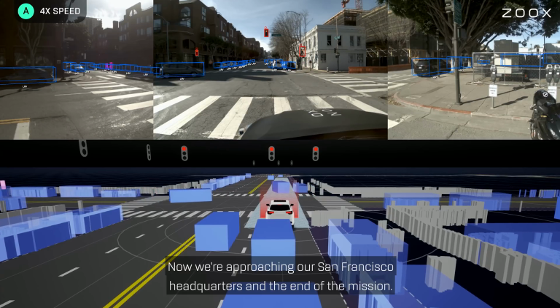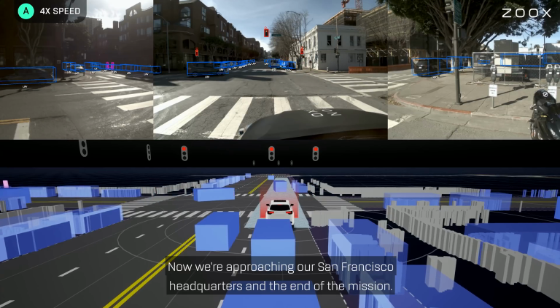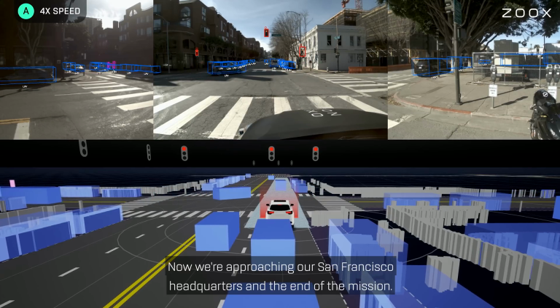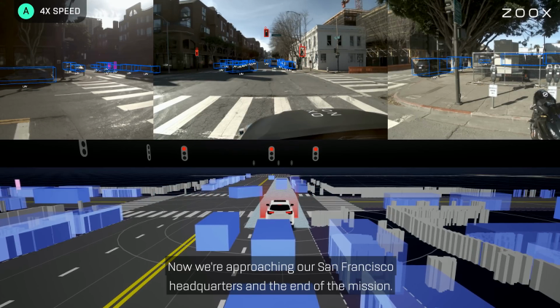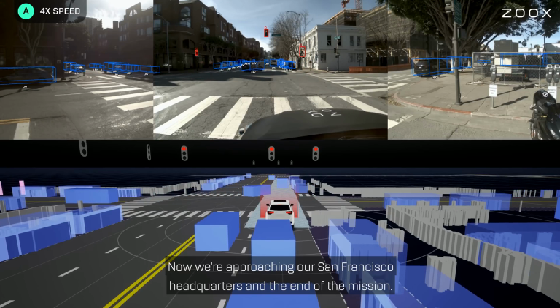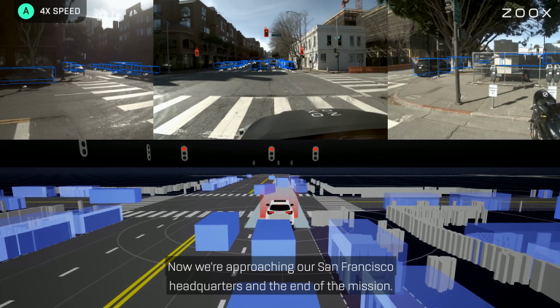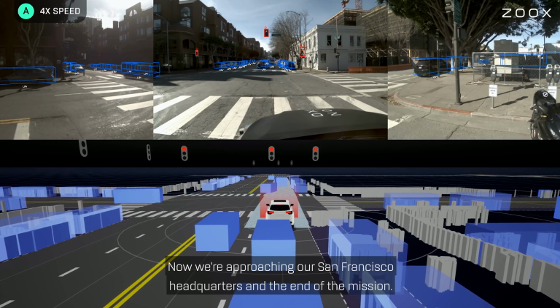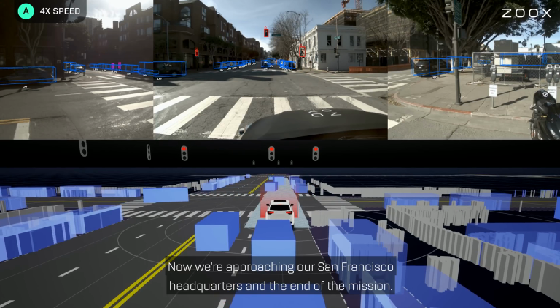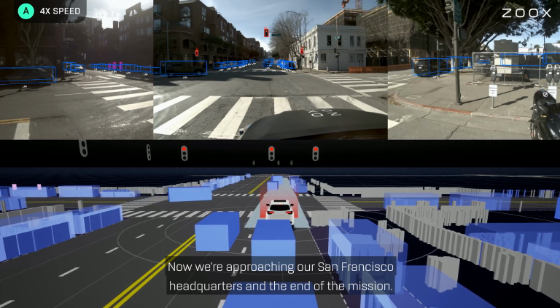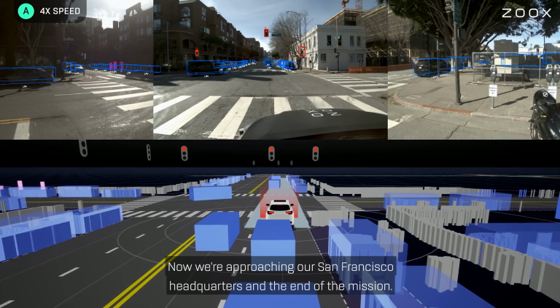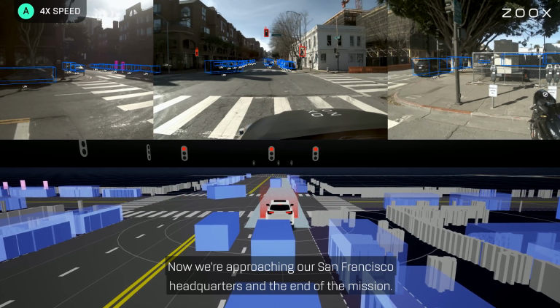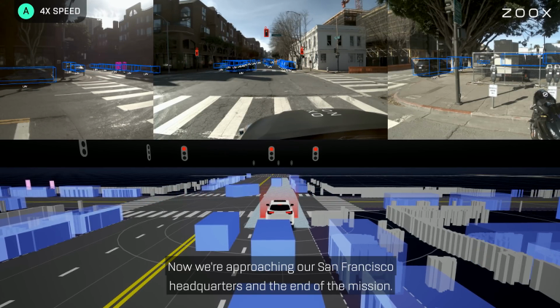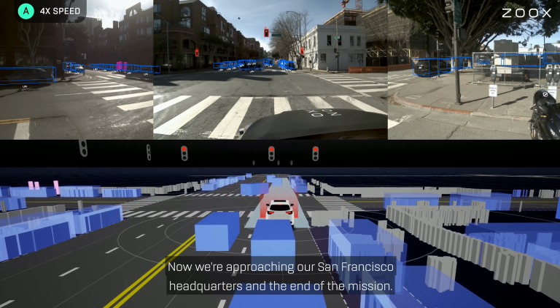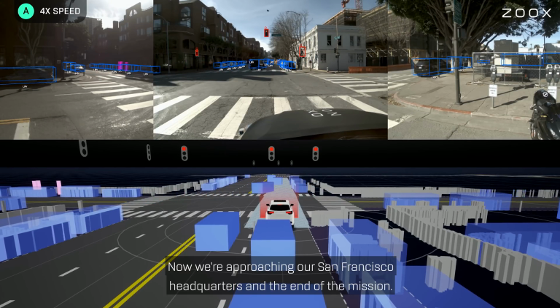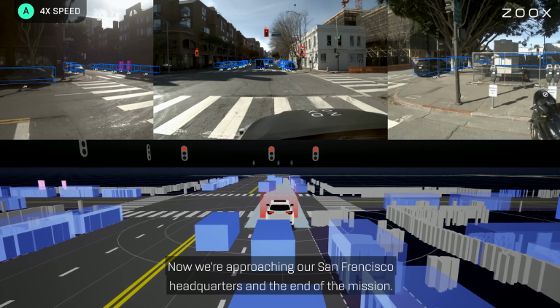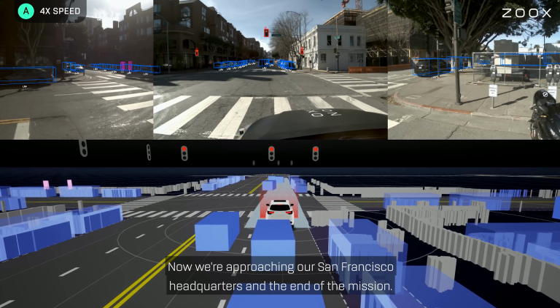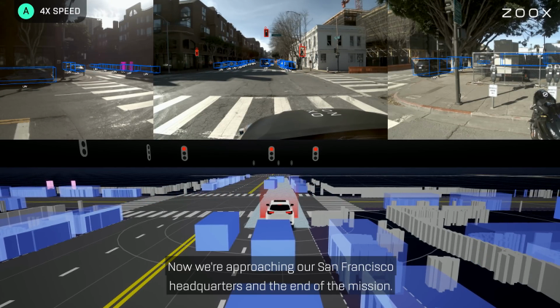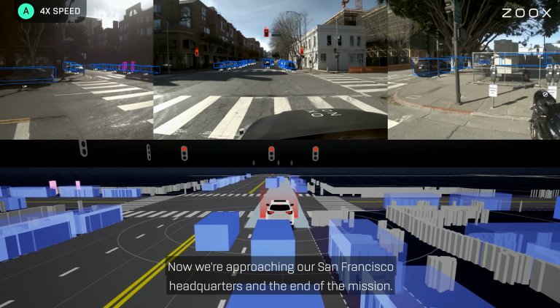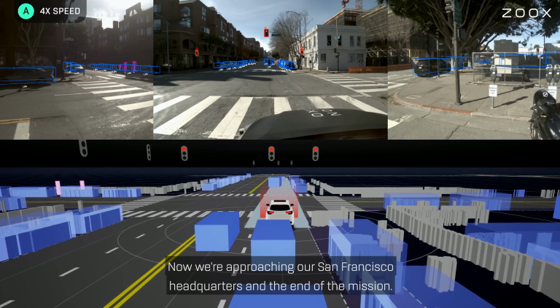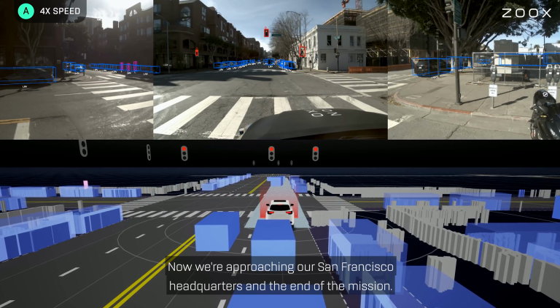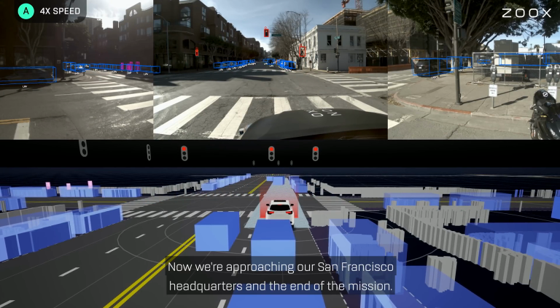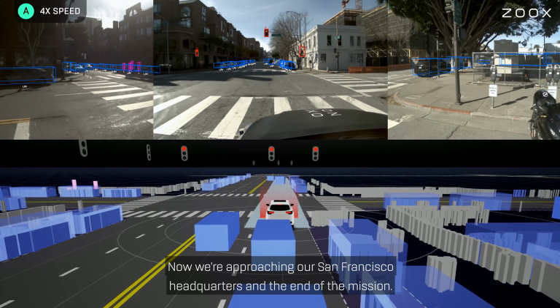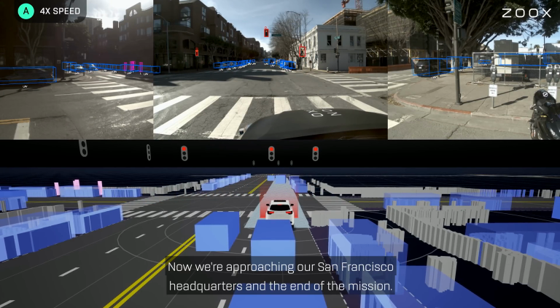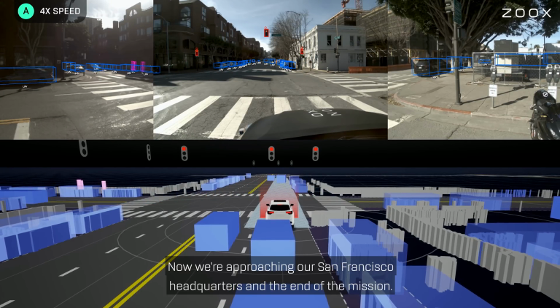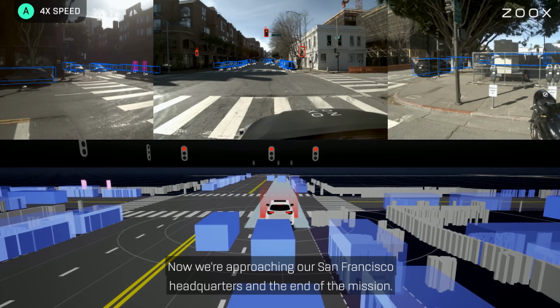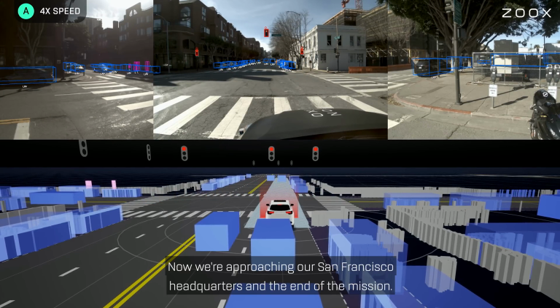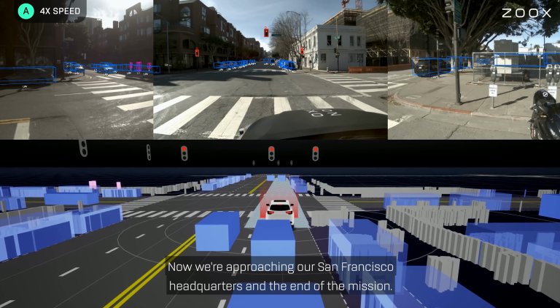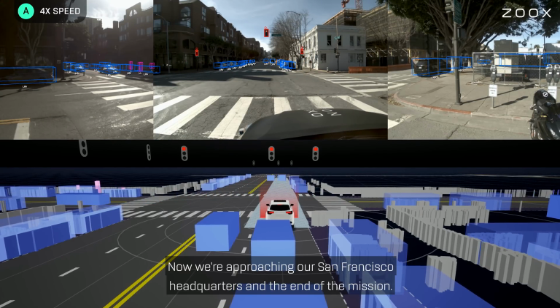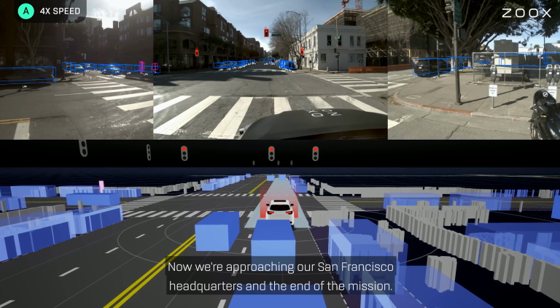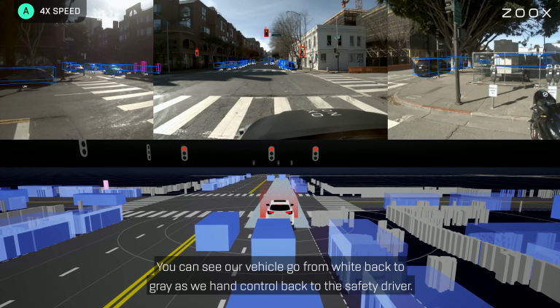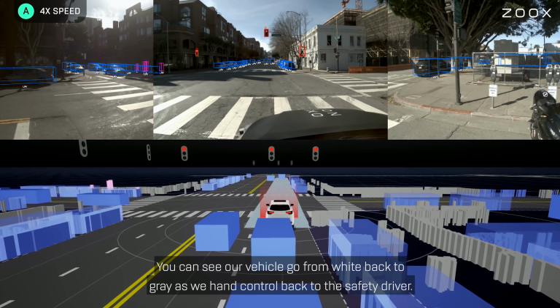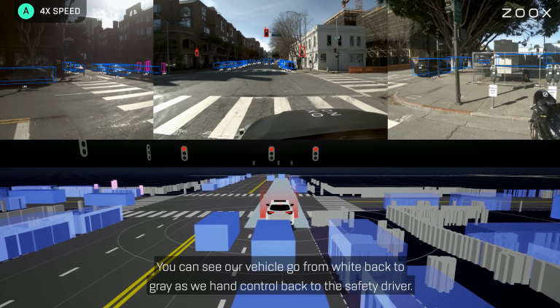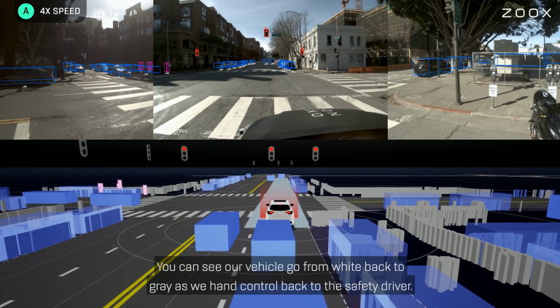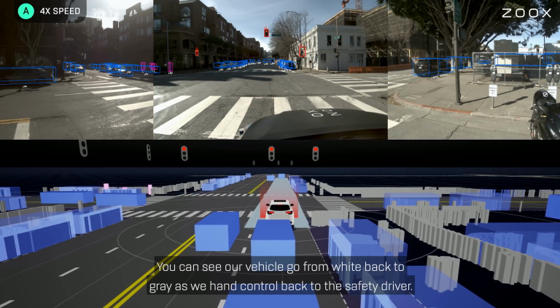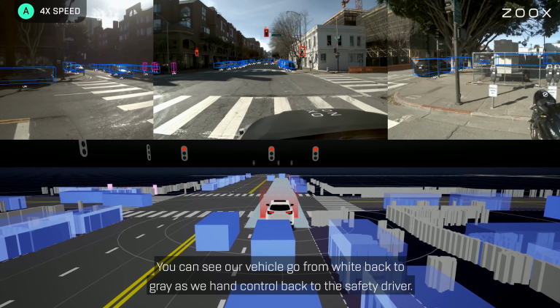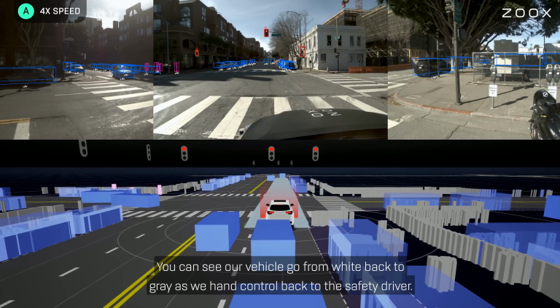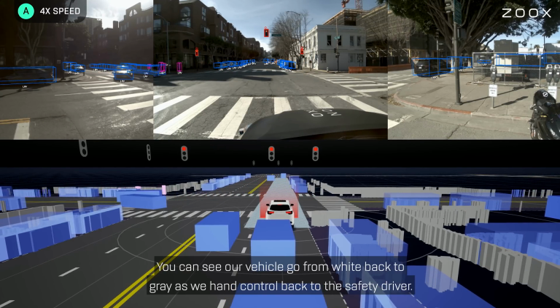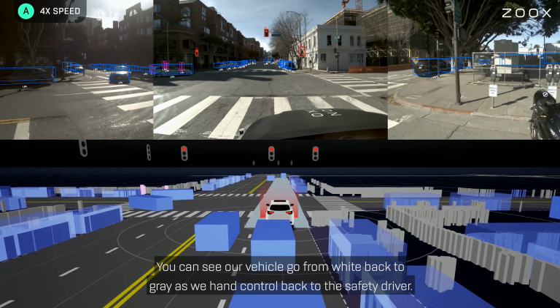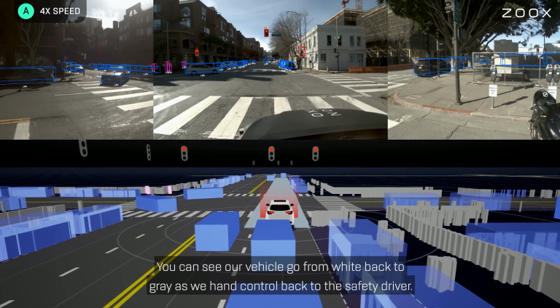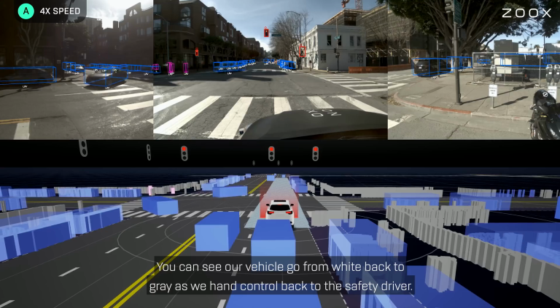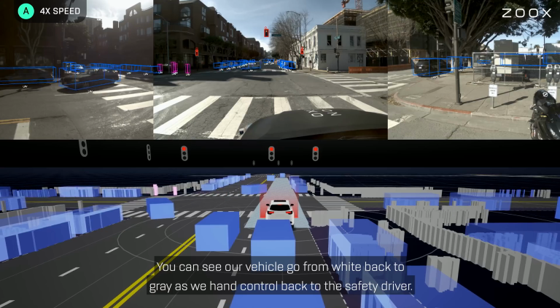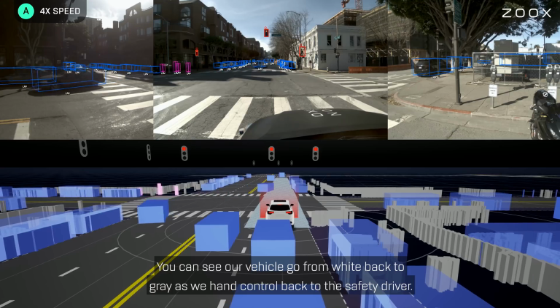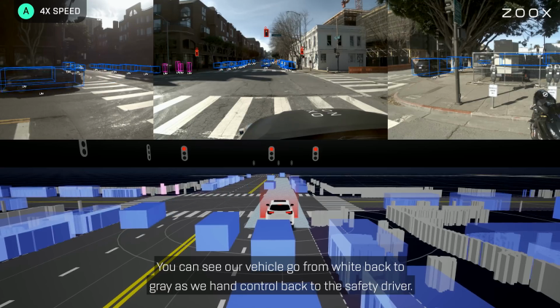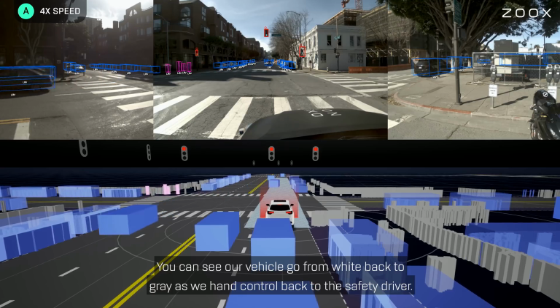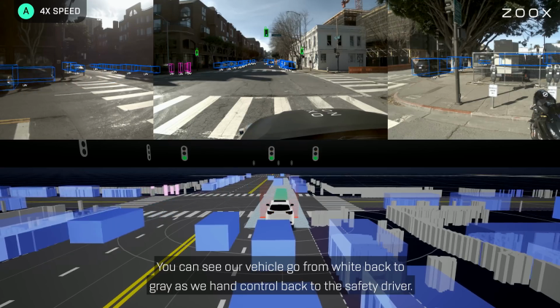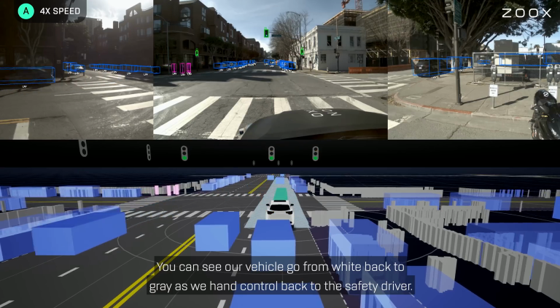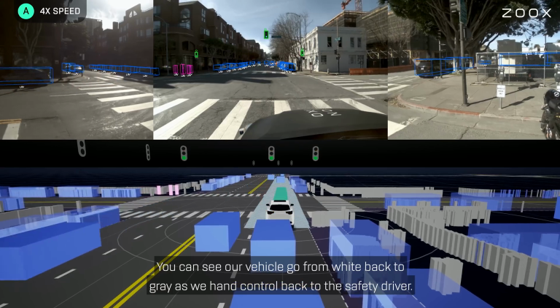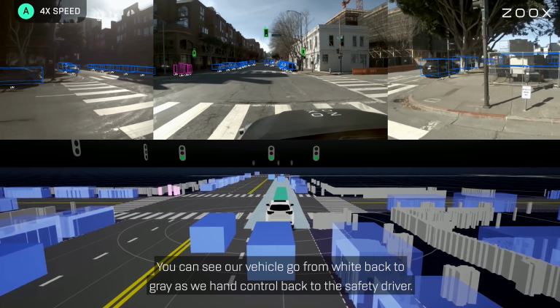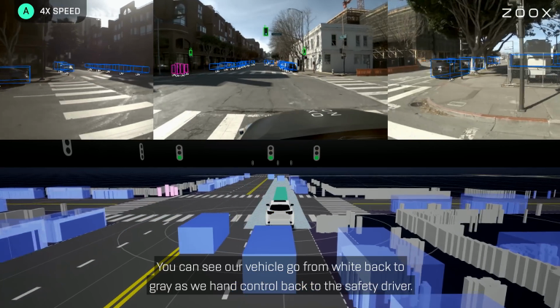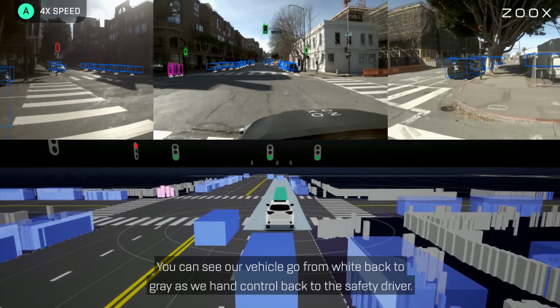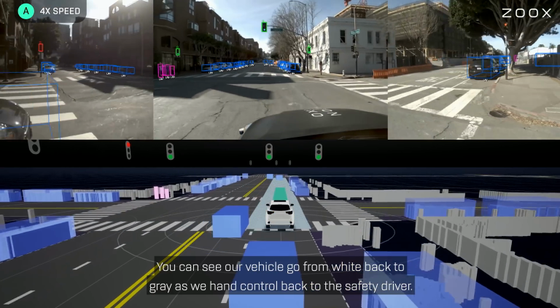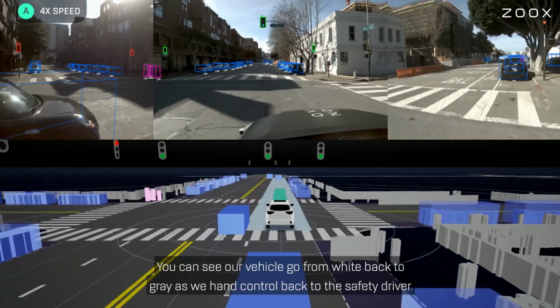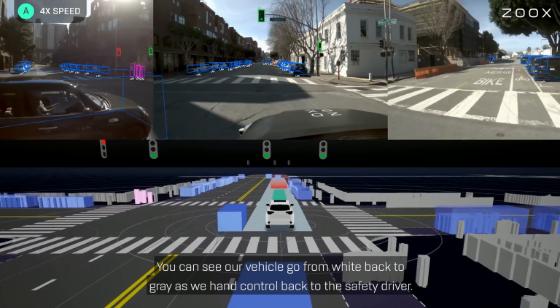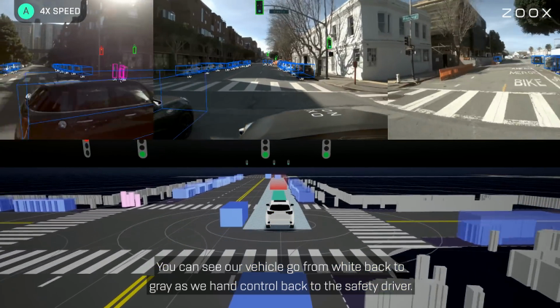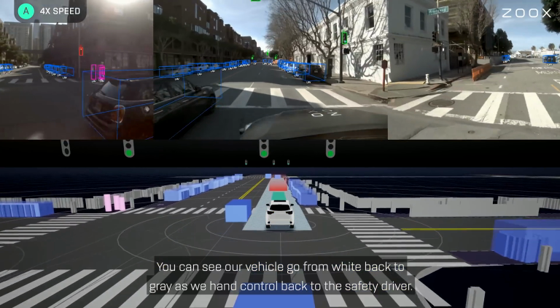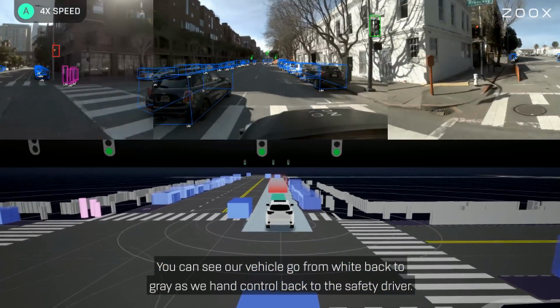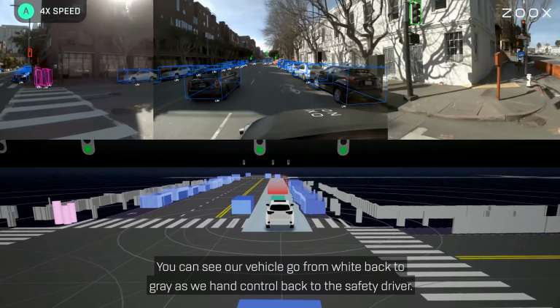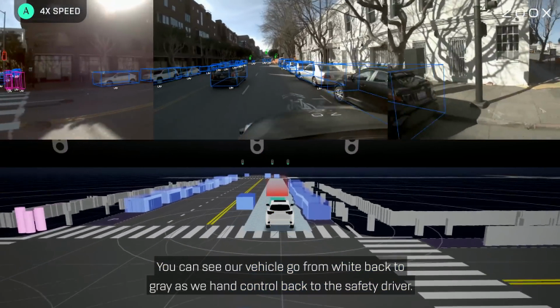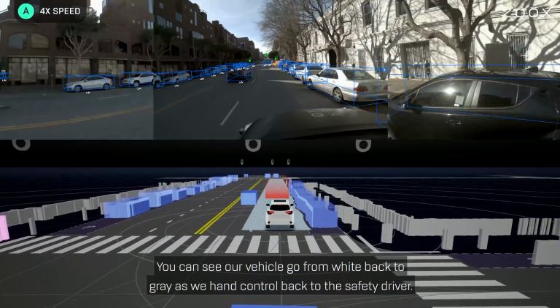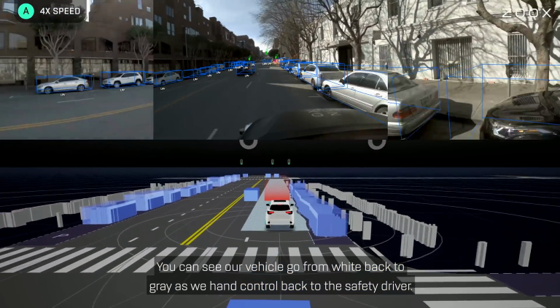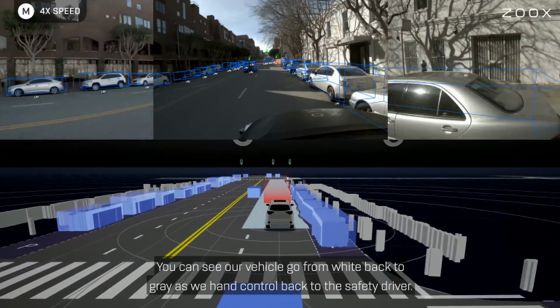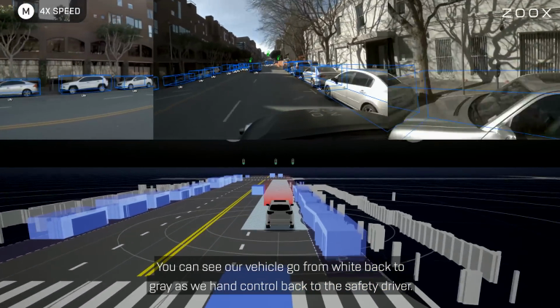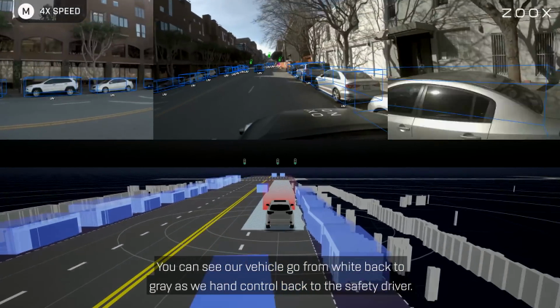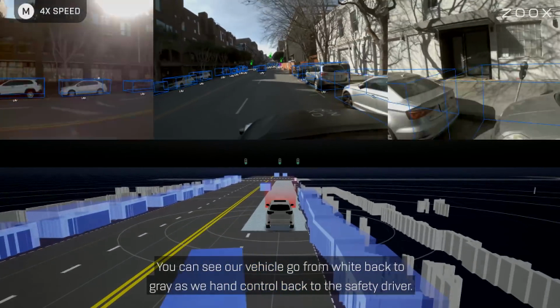Now we're approaching our San Francisco headquarters and the end of the mission. You can see our vehicle go from white back to grey as we hand control back to the safety driver.